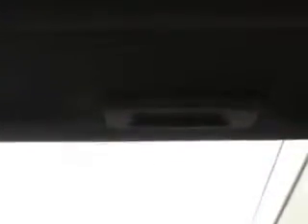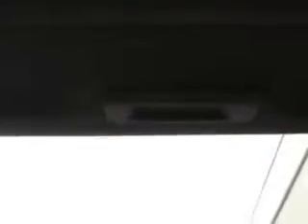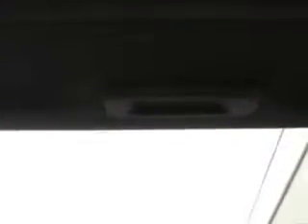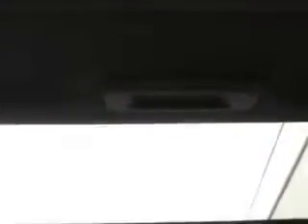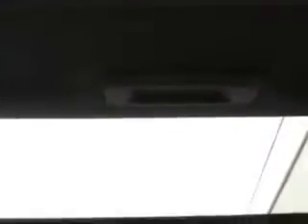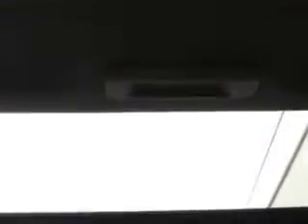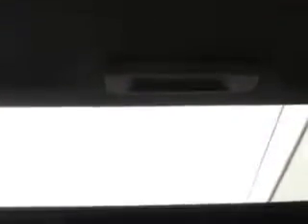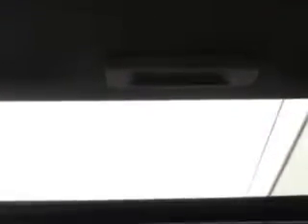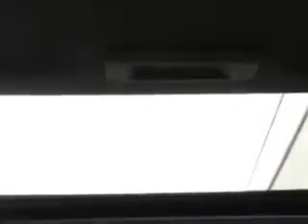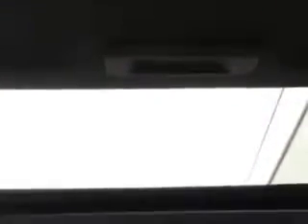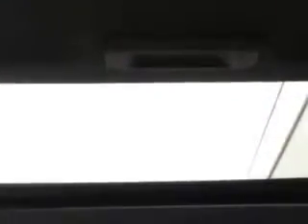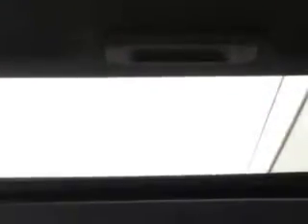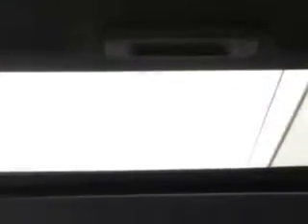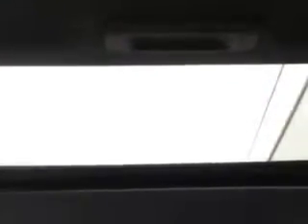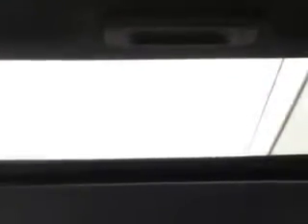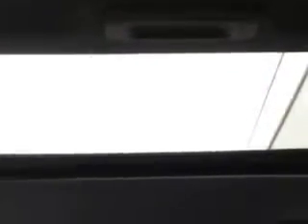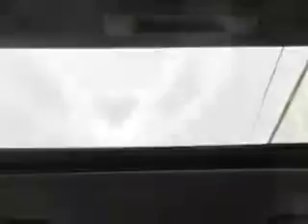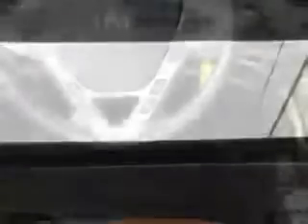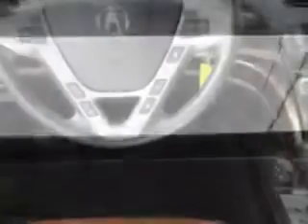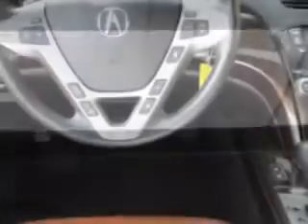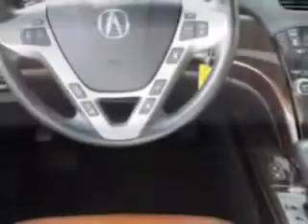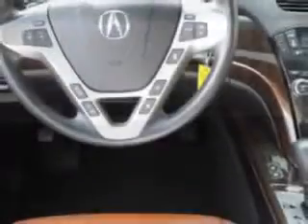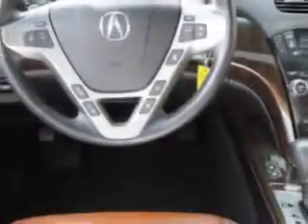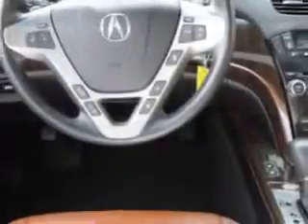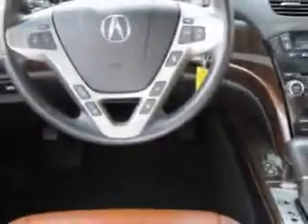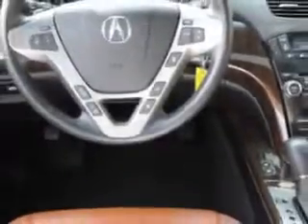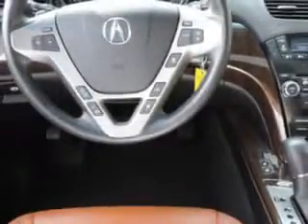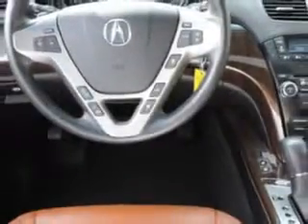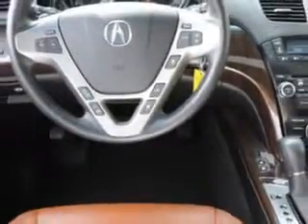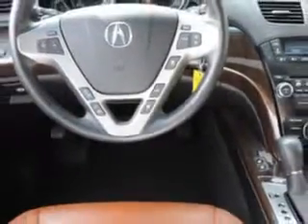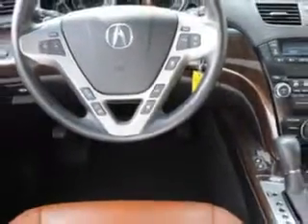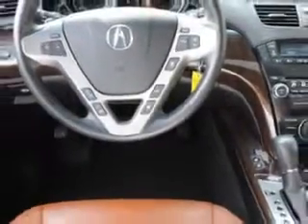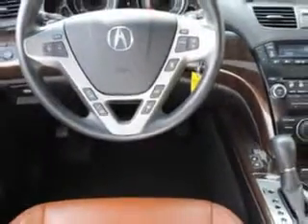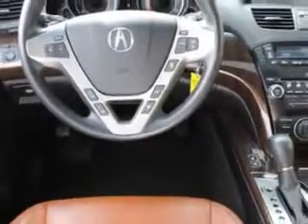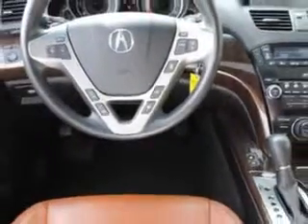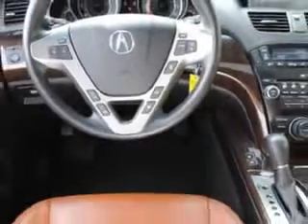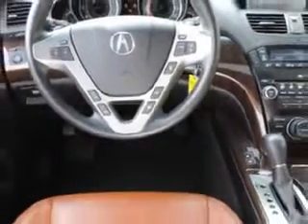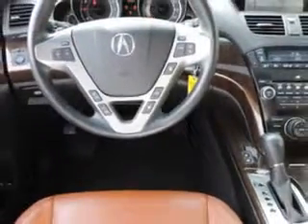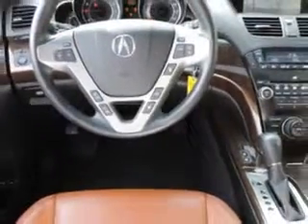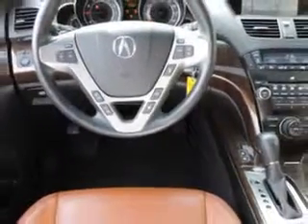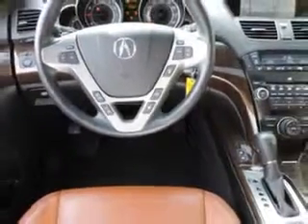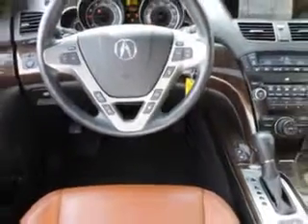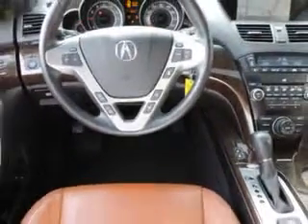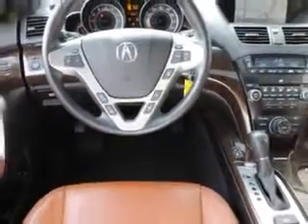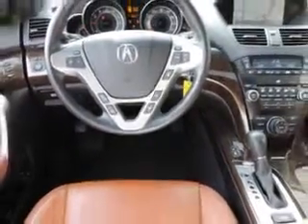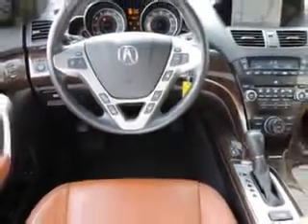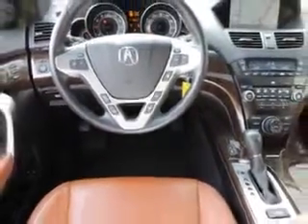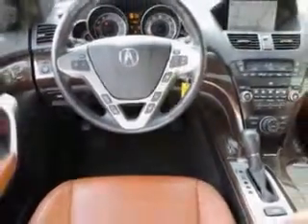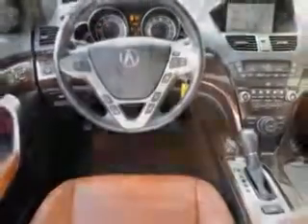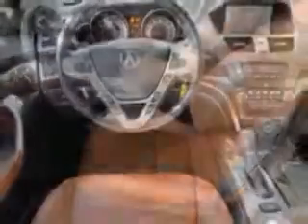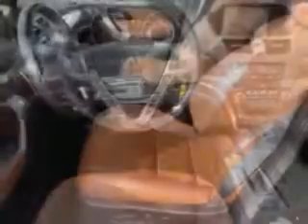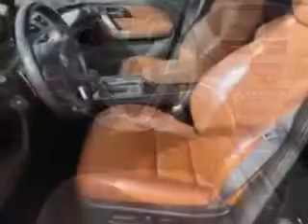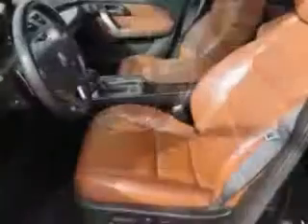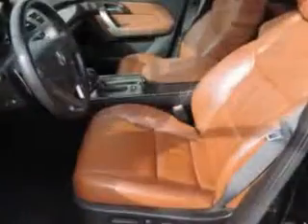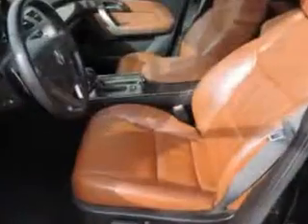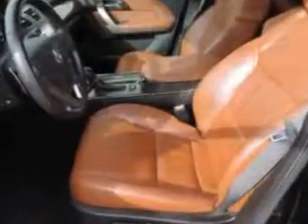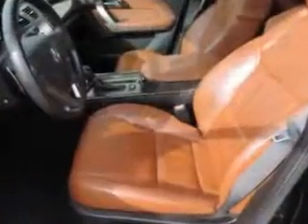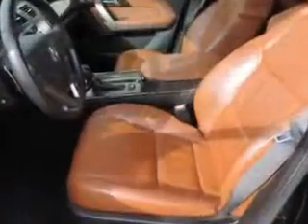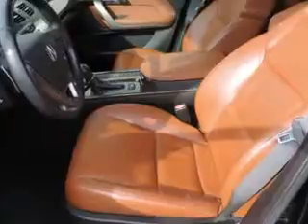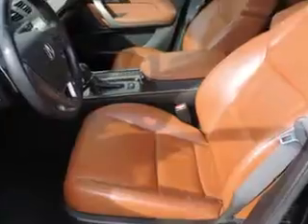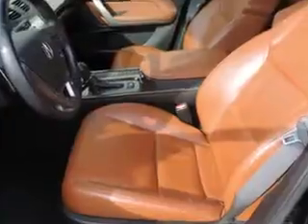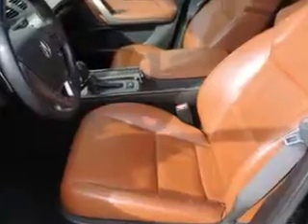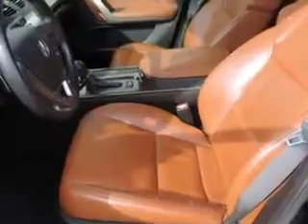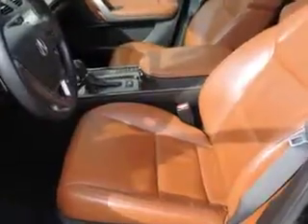Enjoy the drive, feel safe, and have peace of mind in this 2011 Acura MDX. See us at Woodfield Acura today.